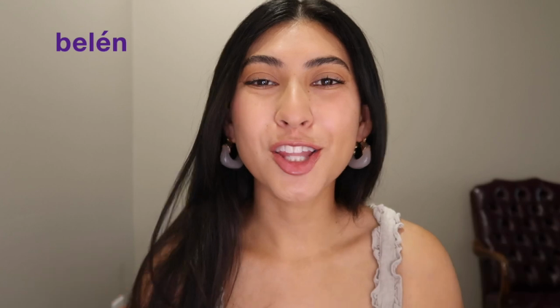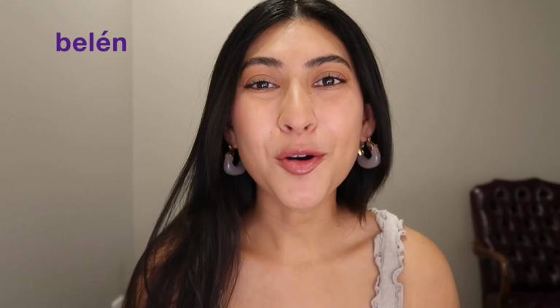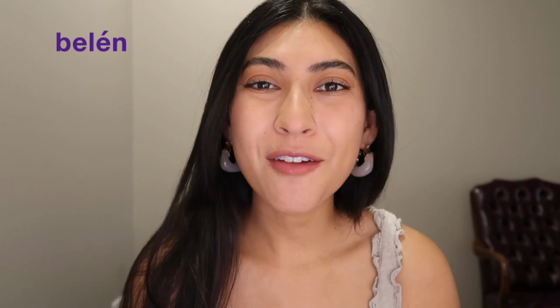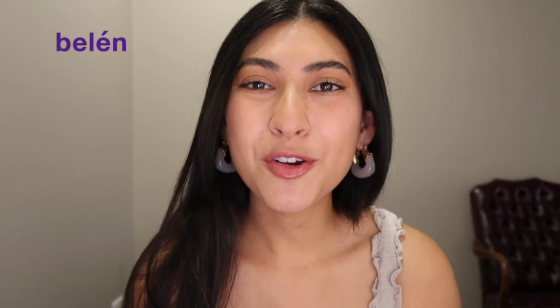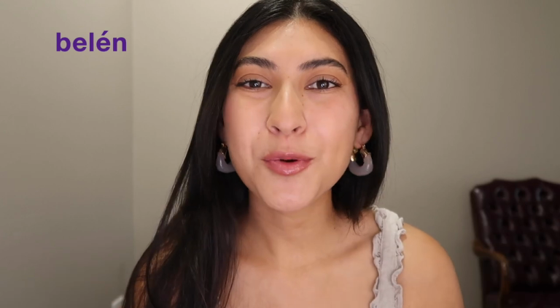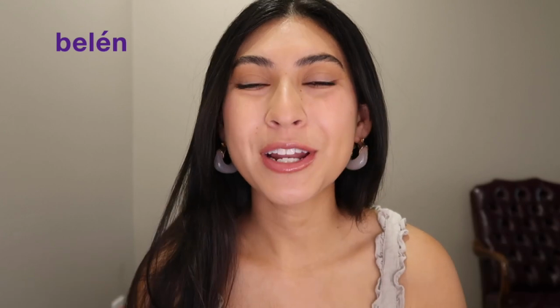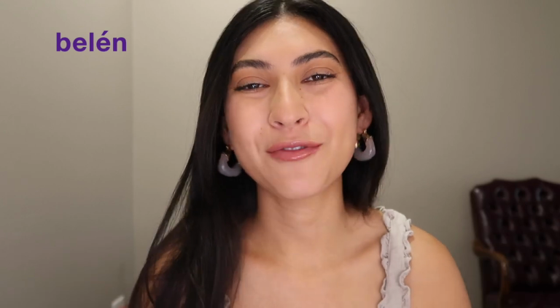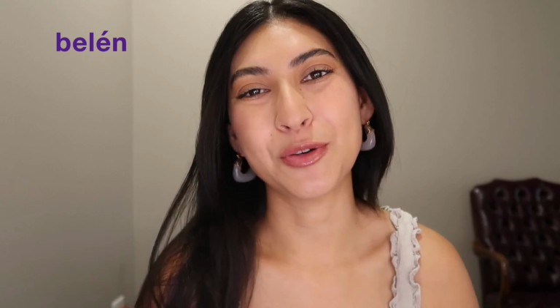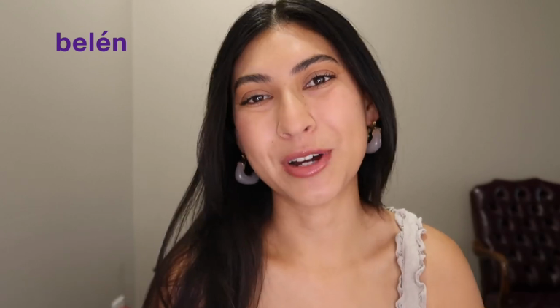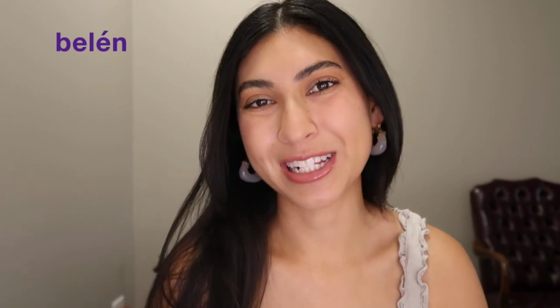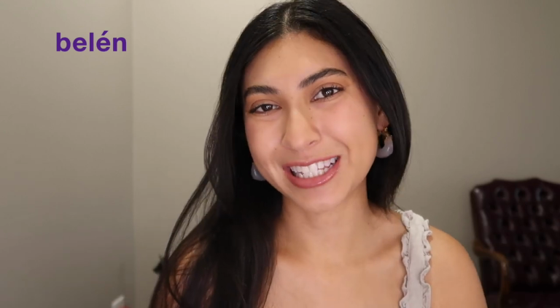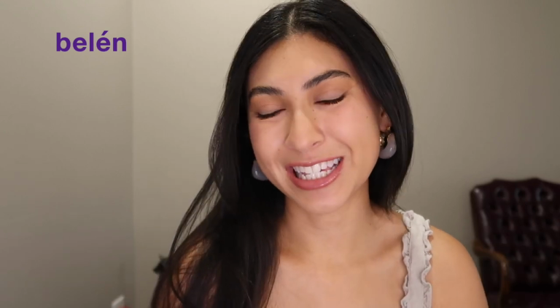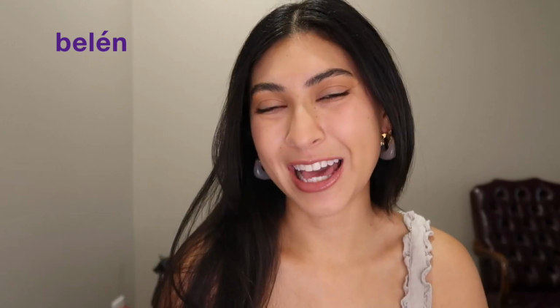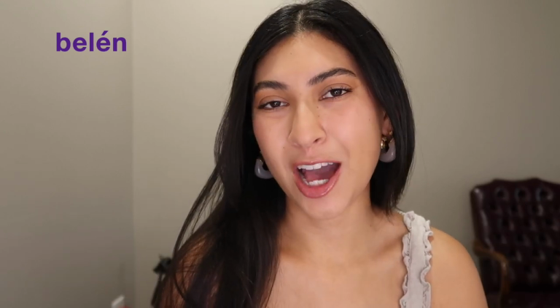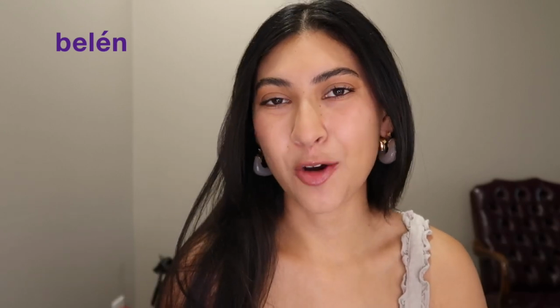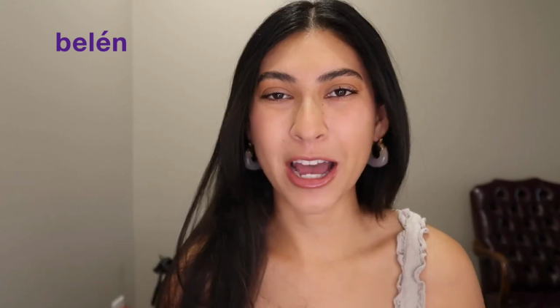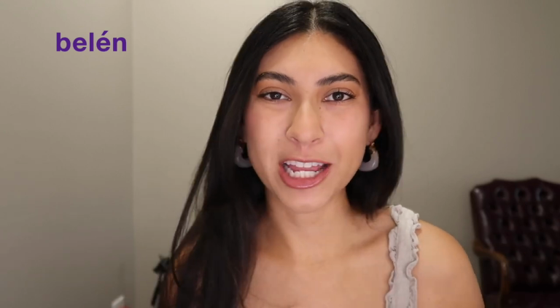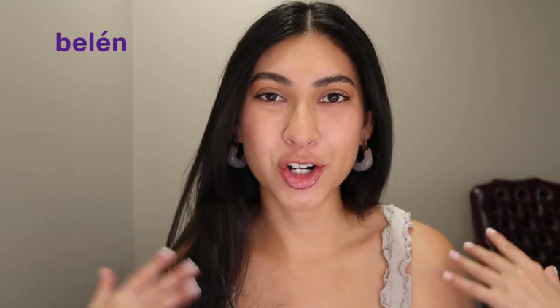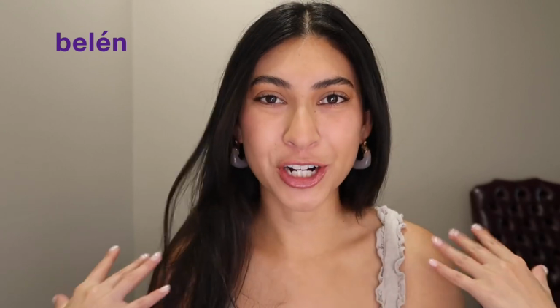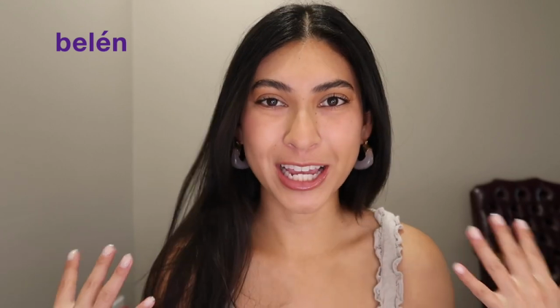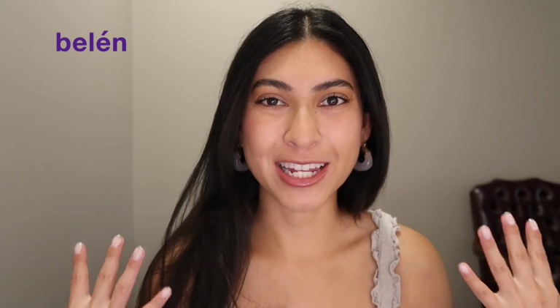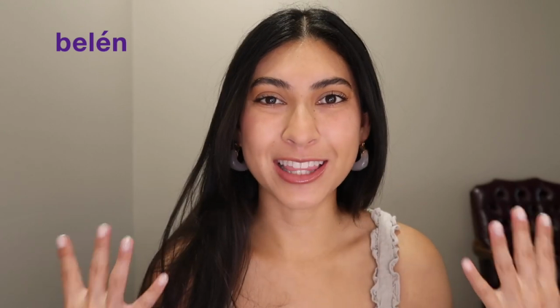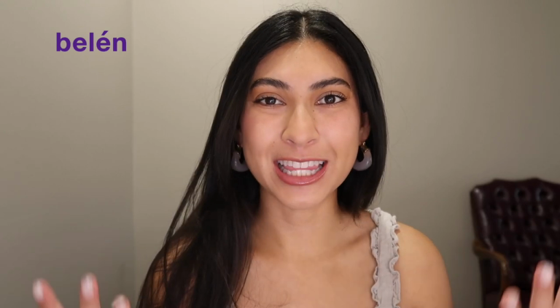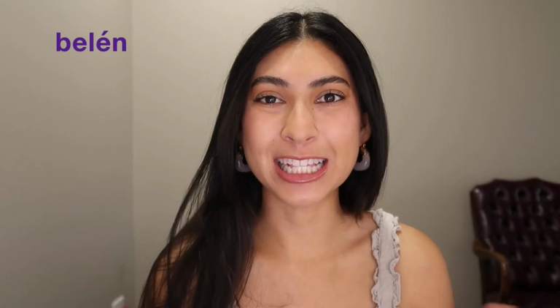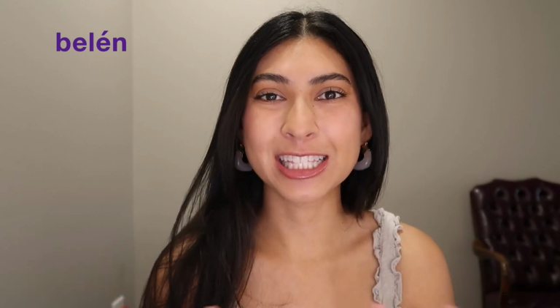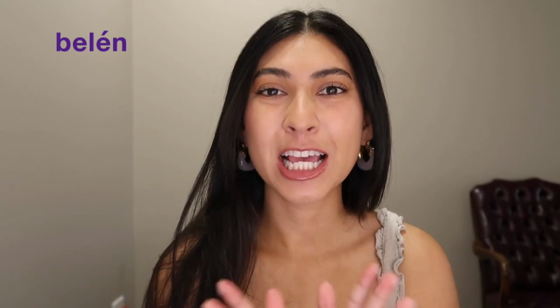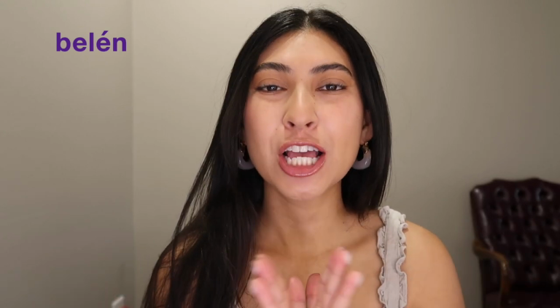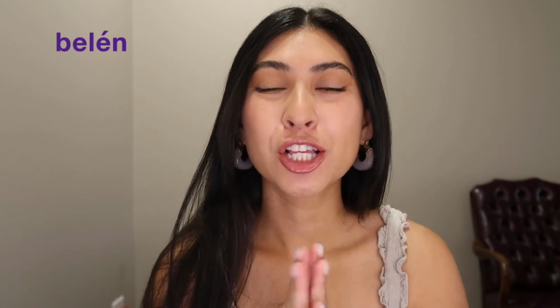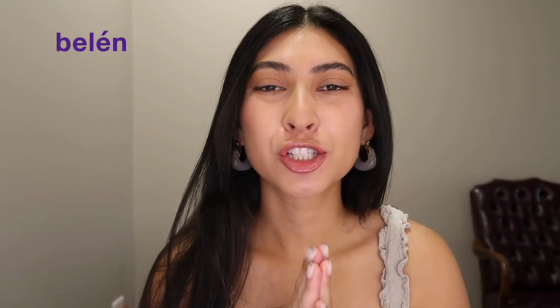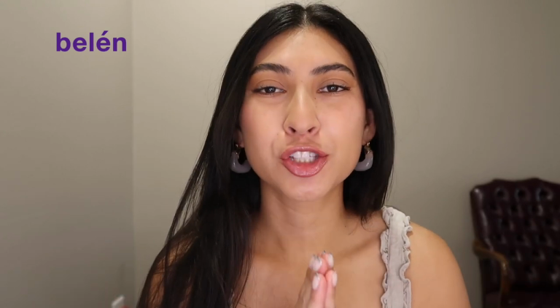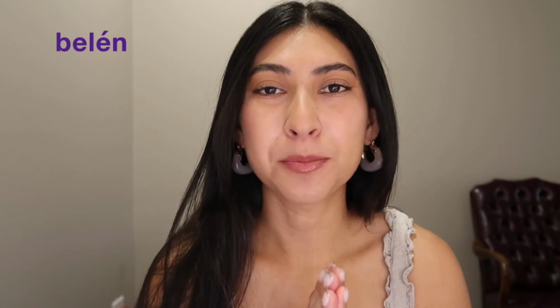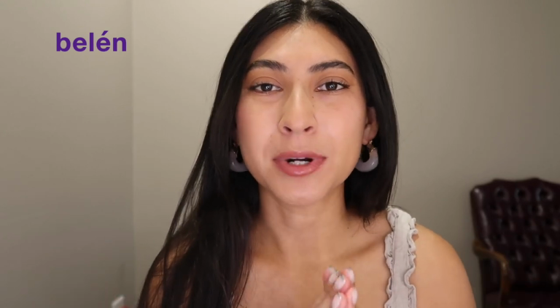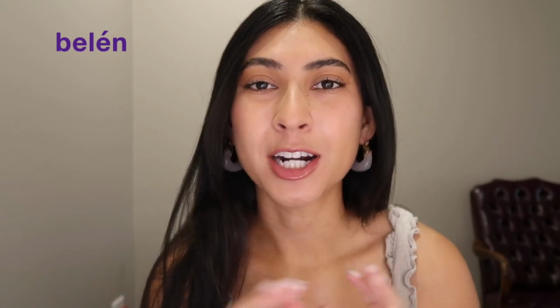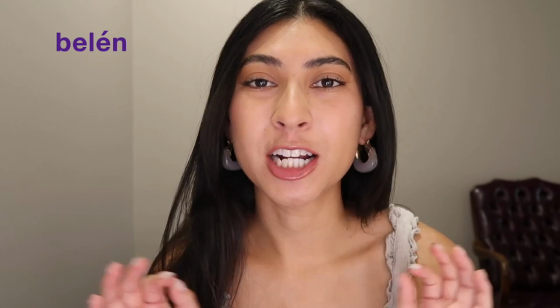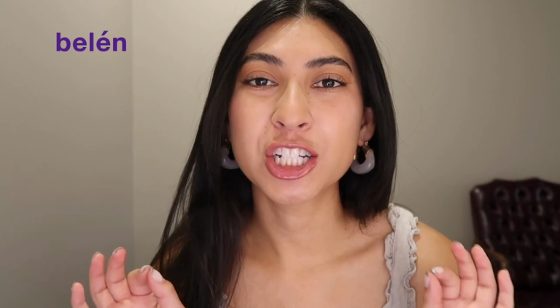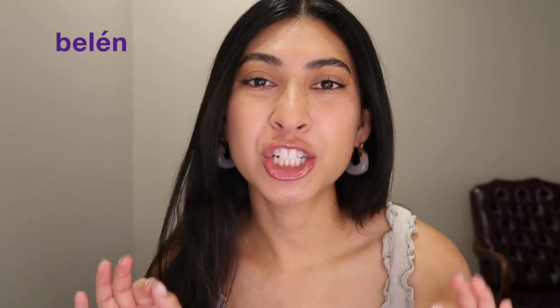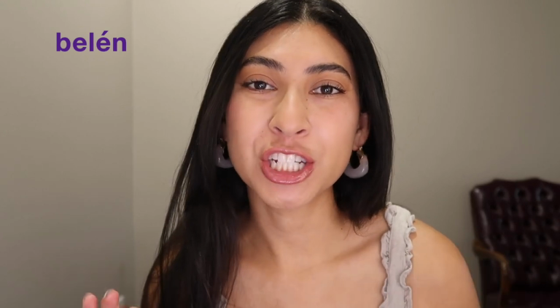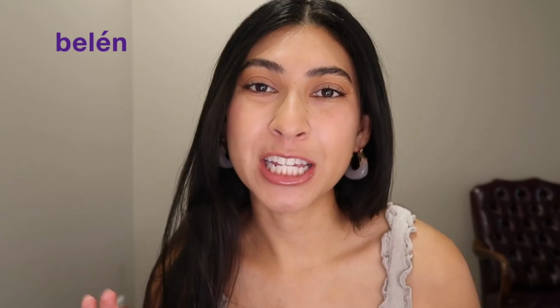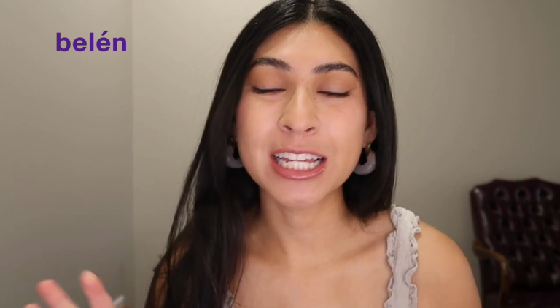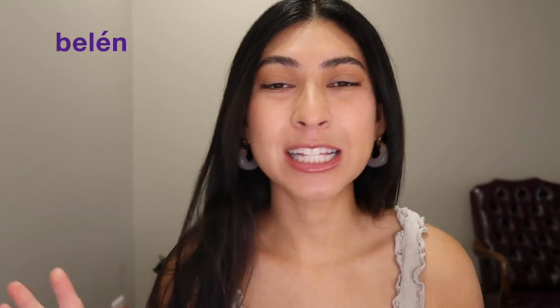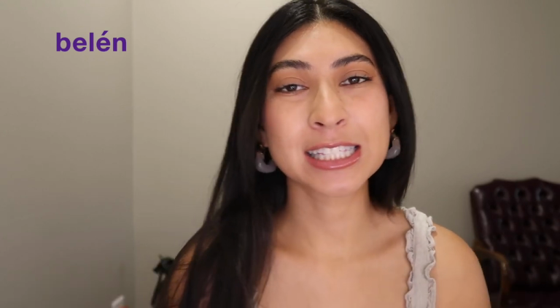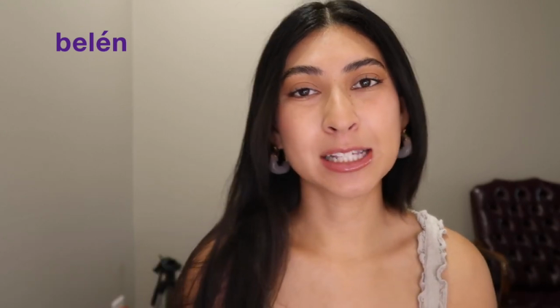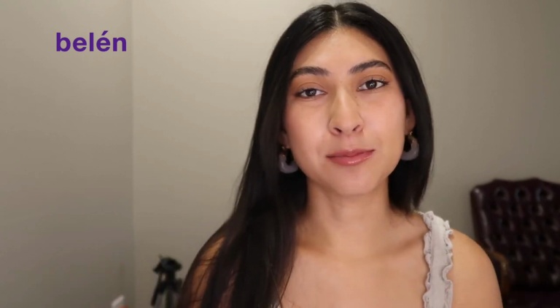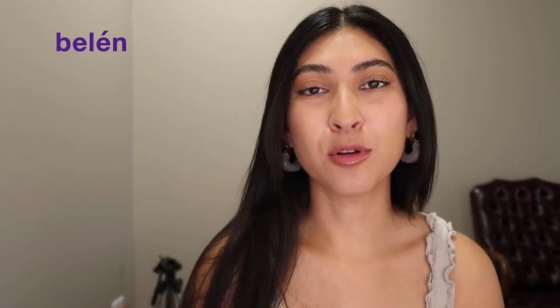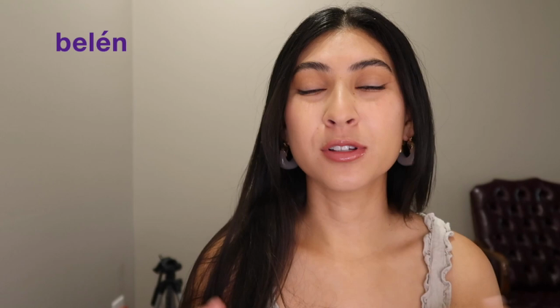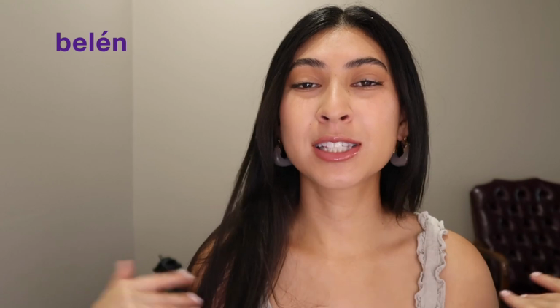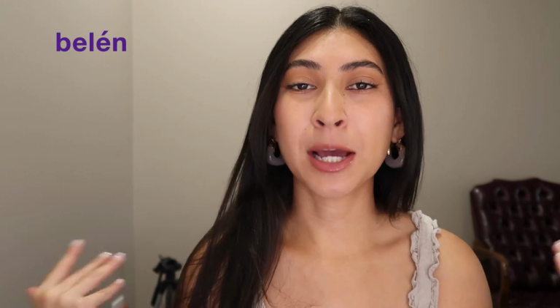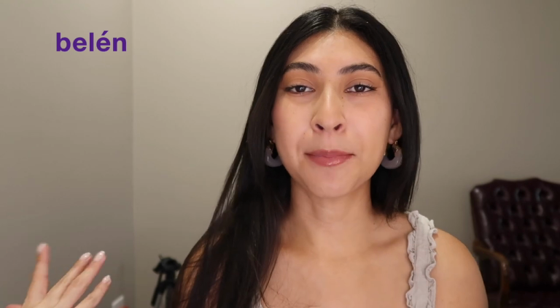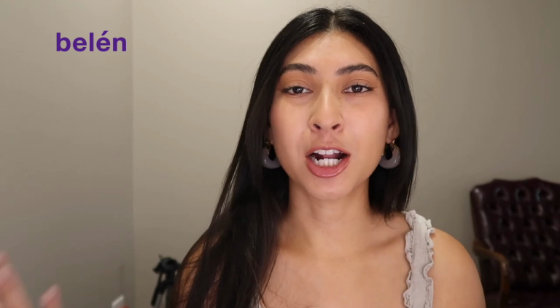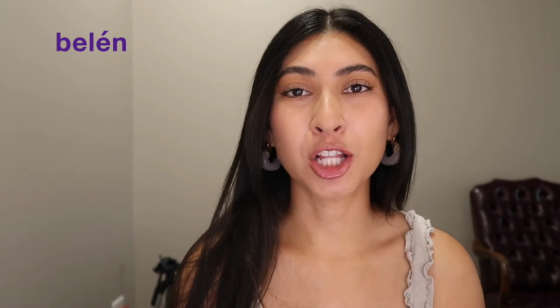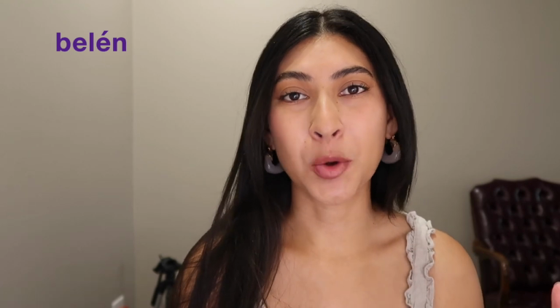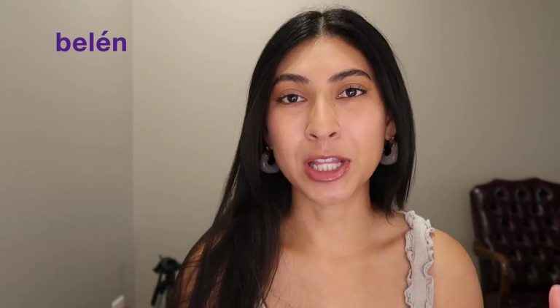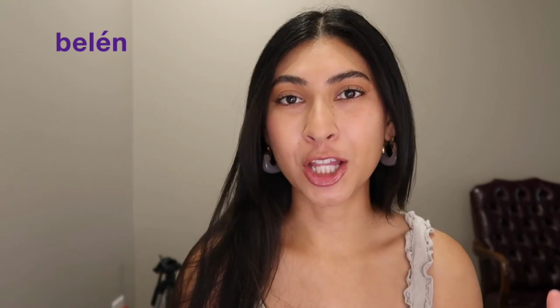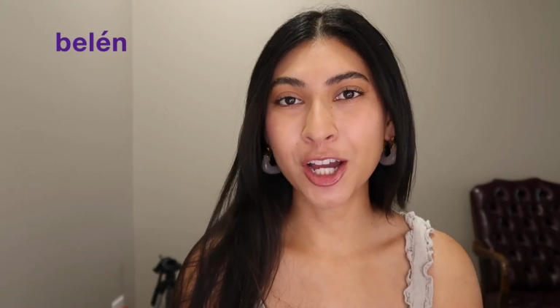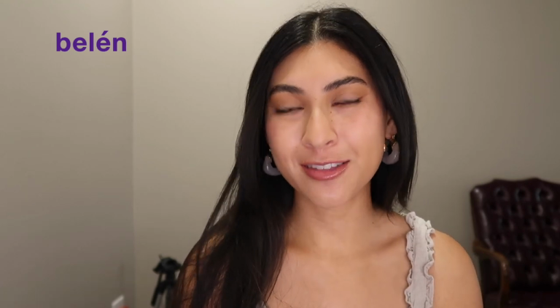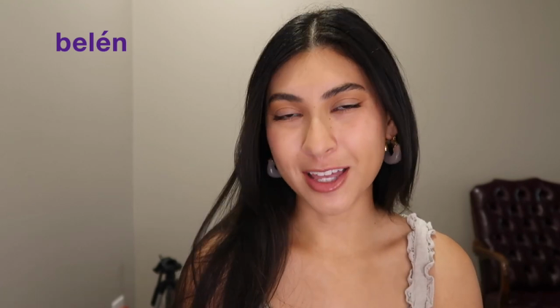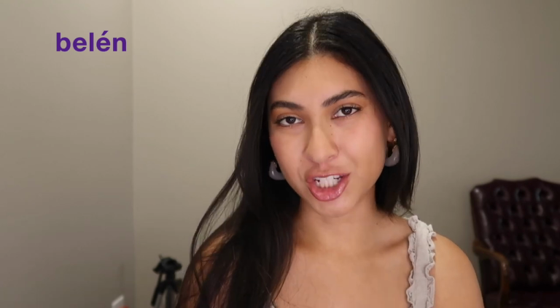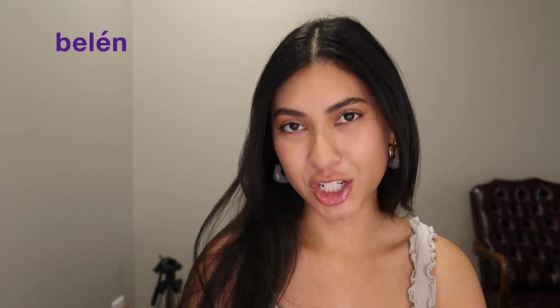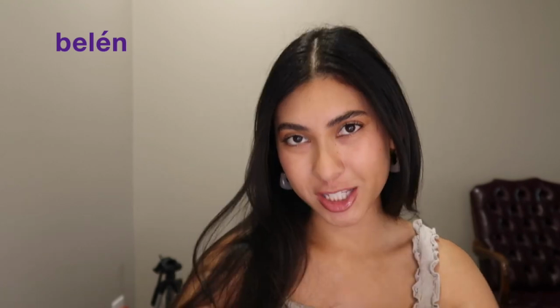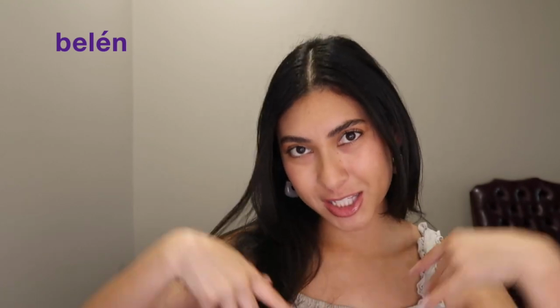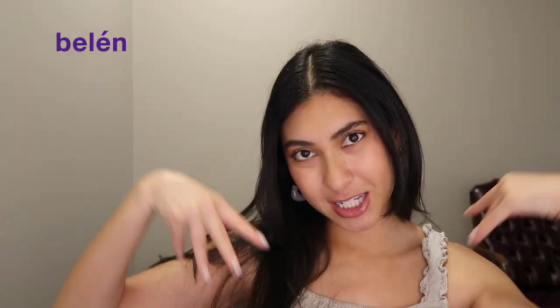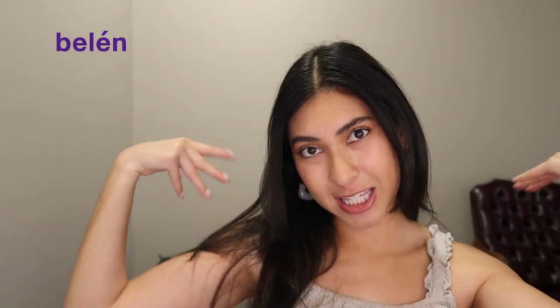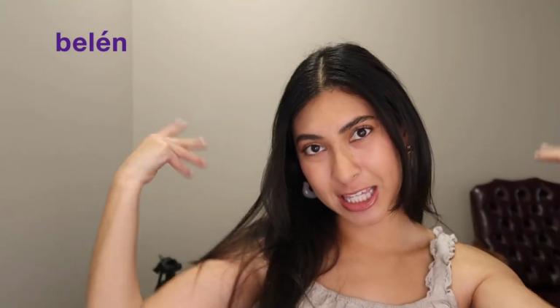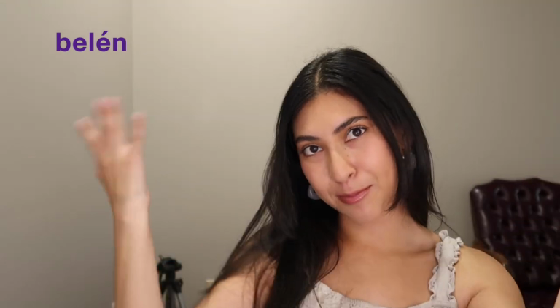Hello everyone! If you want to see how I created this super chic, simple summer glow look, then just keep on watching.